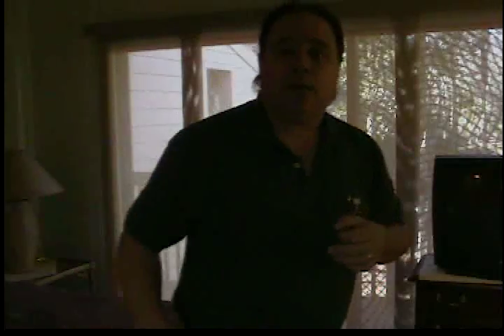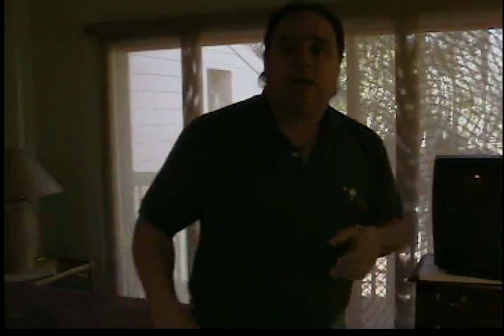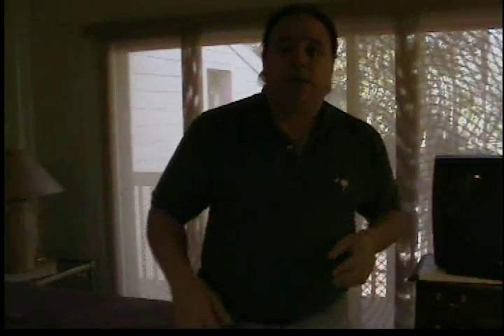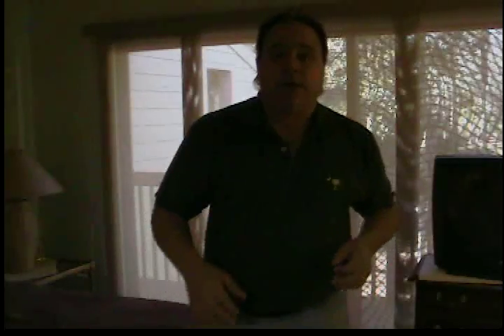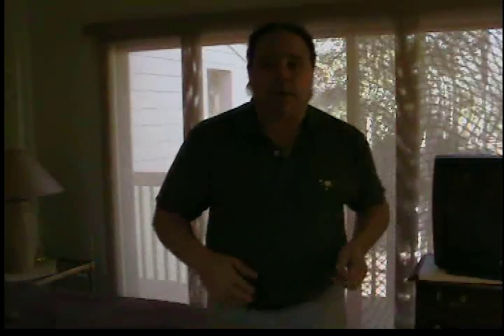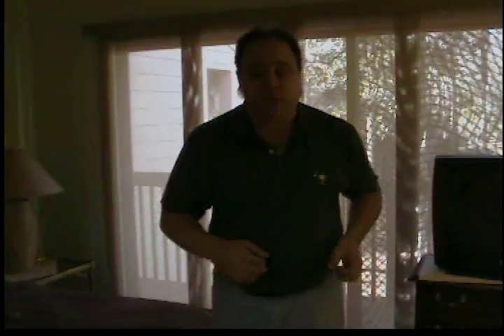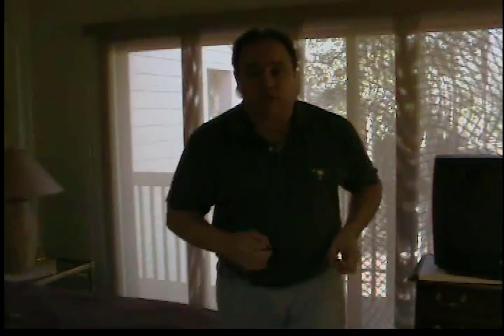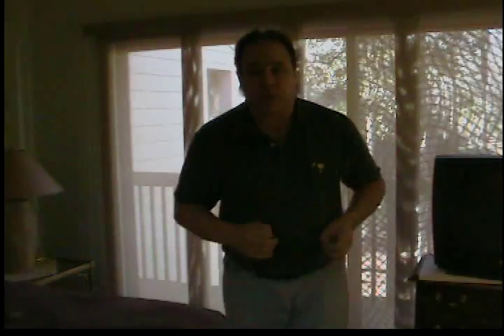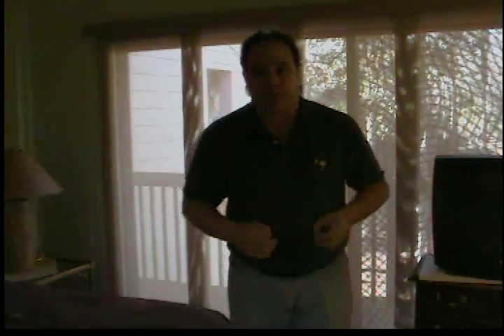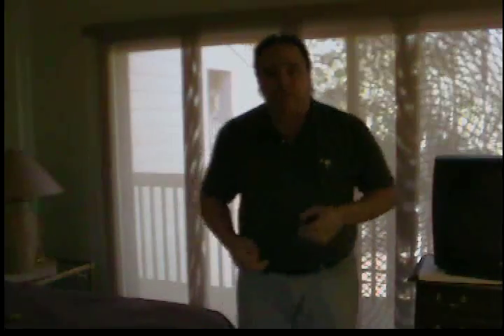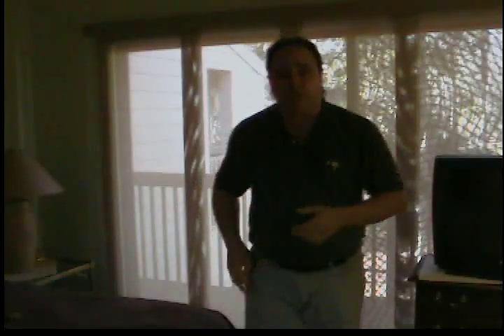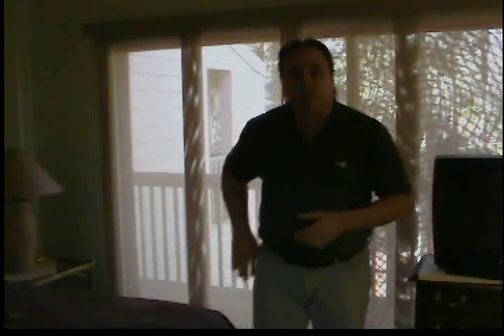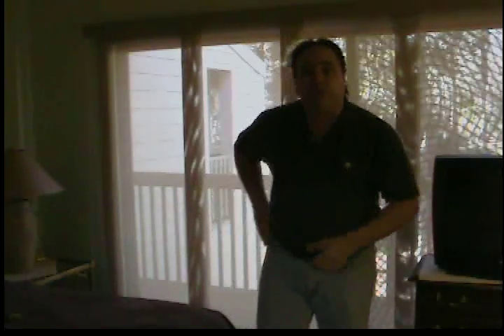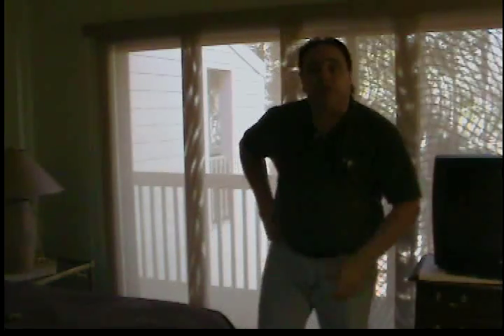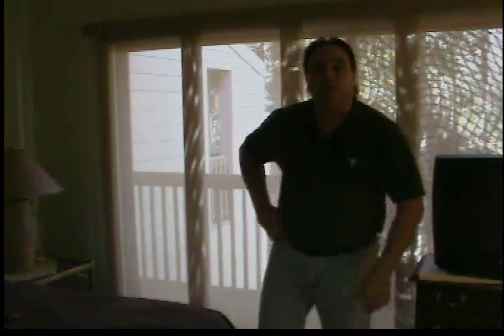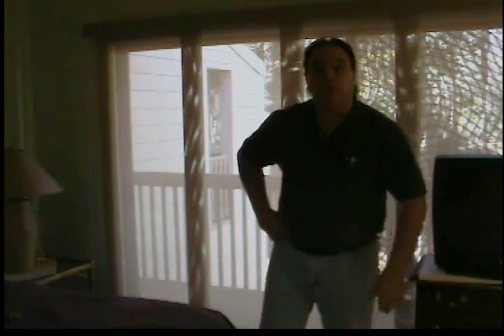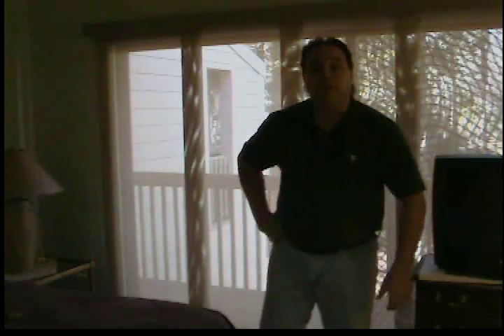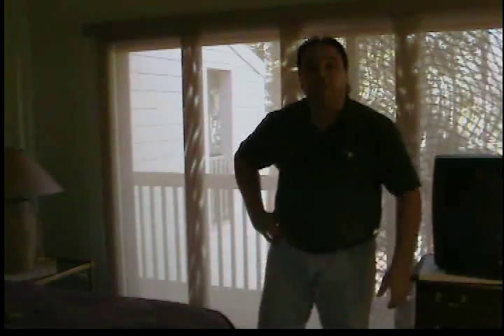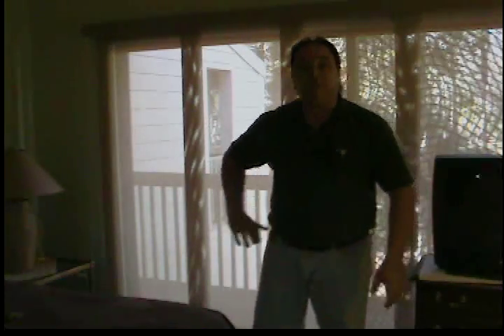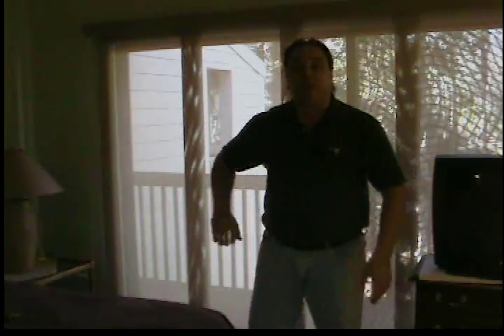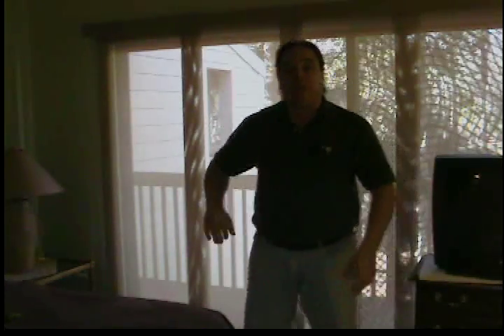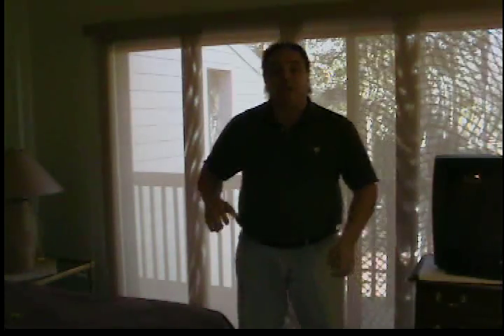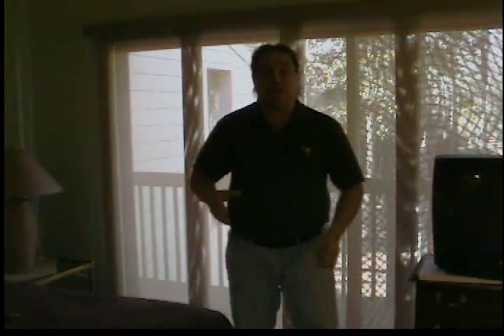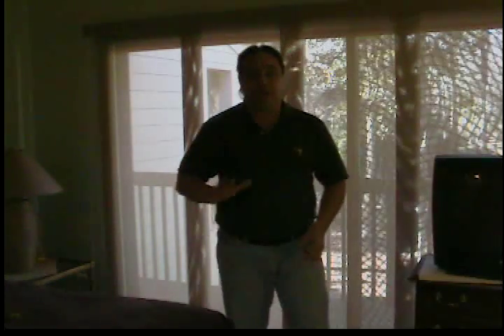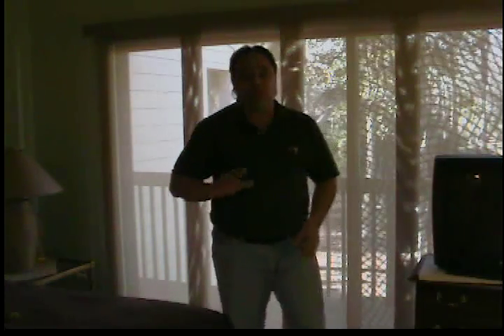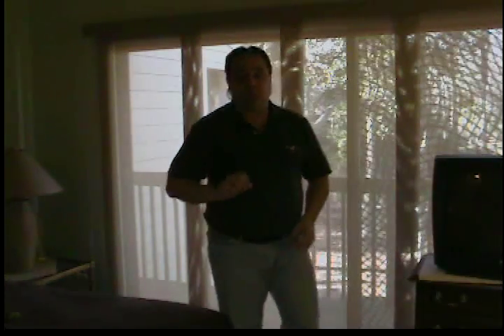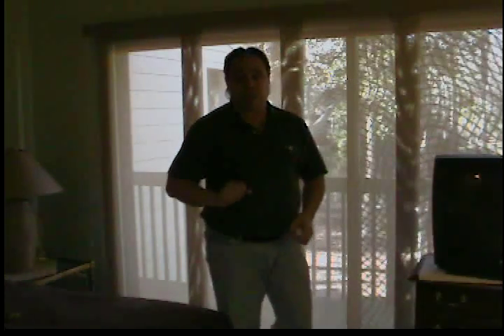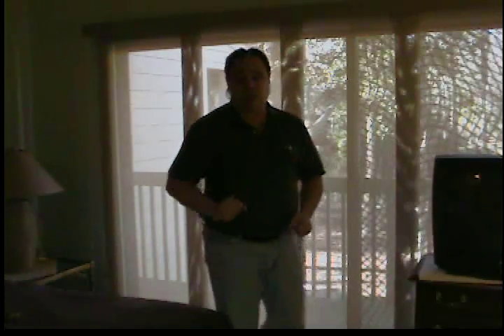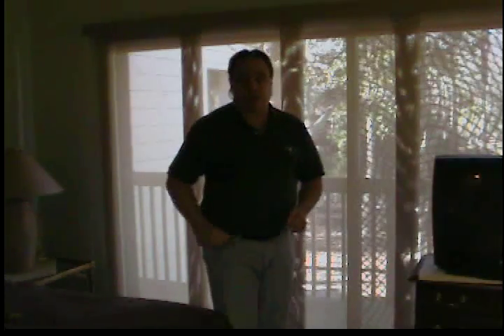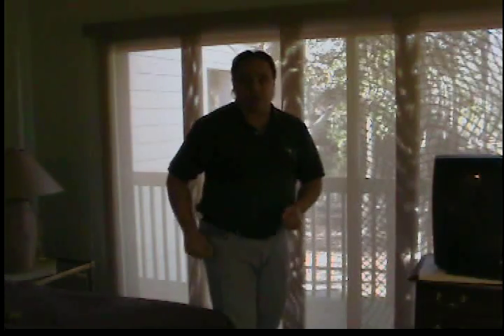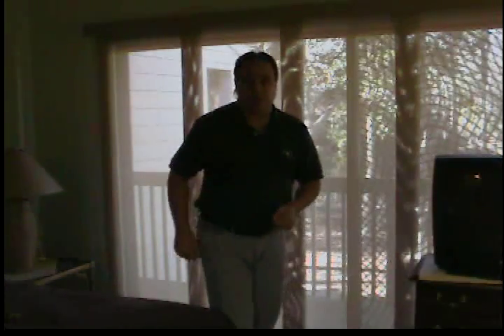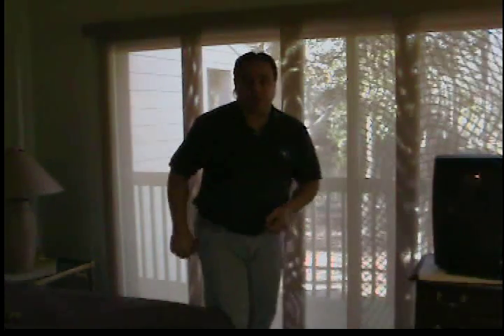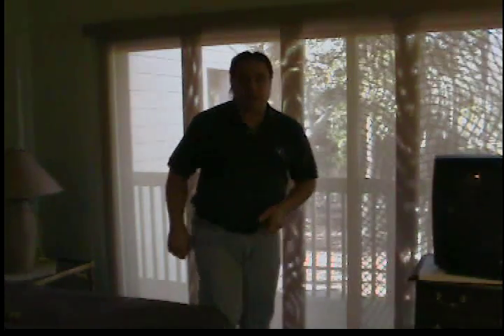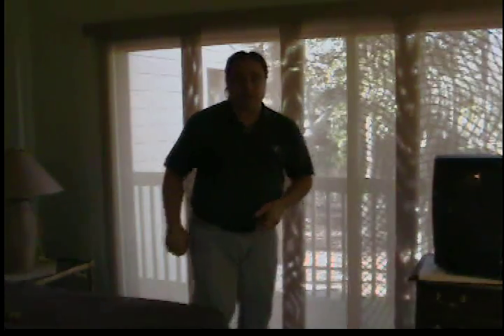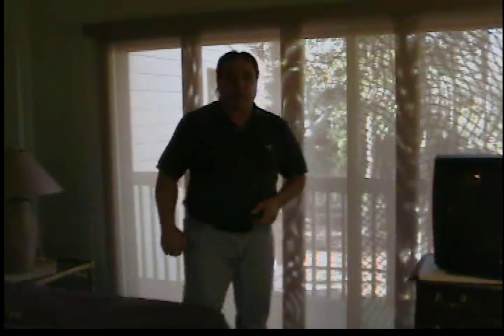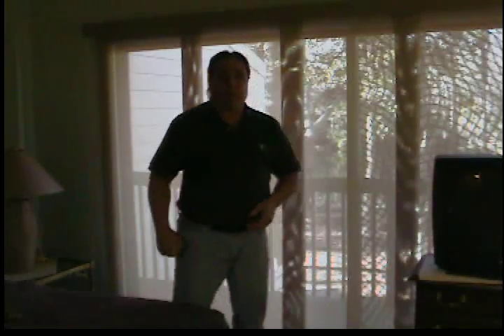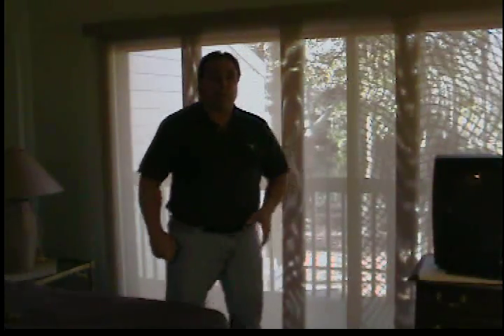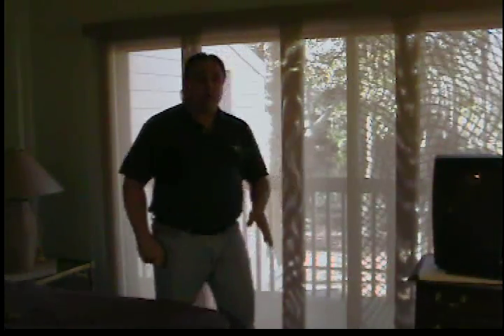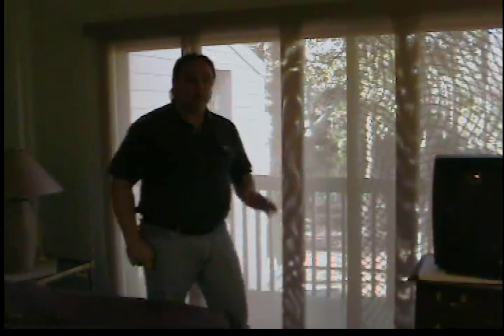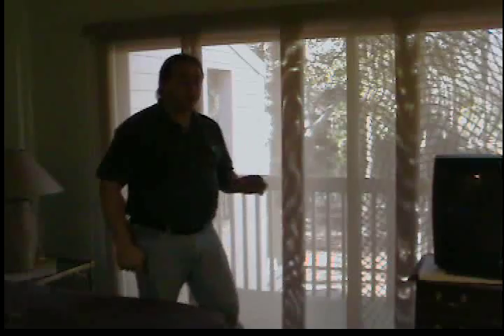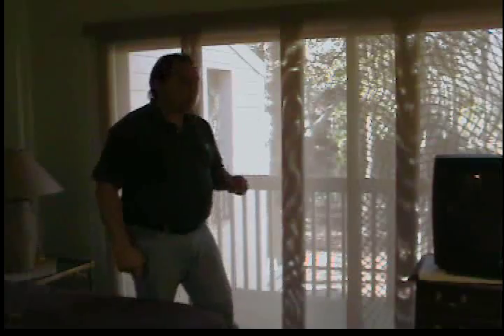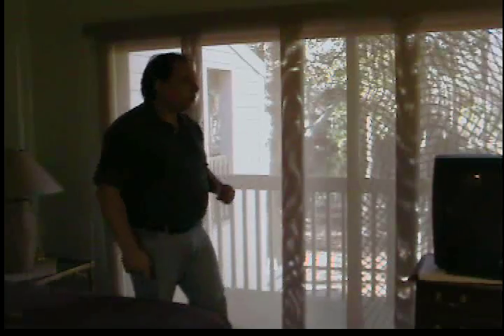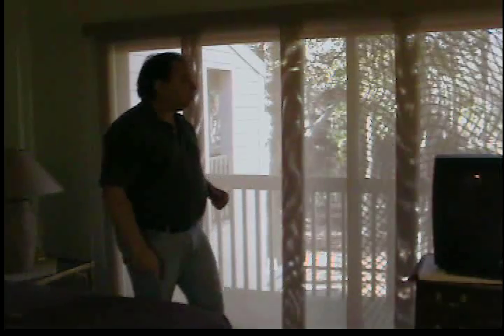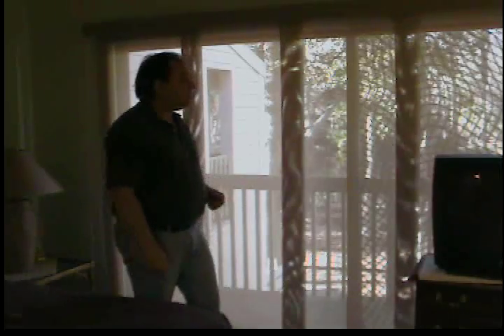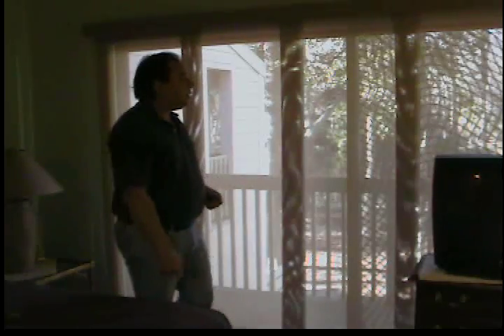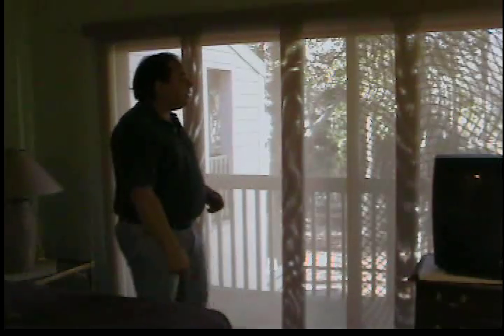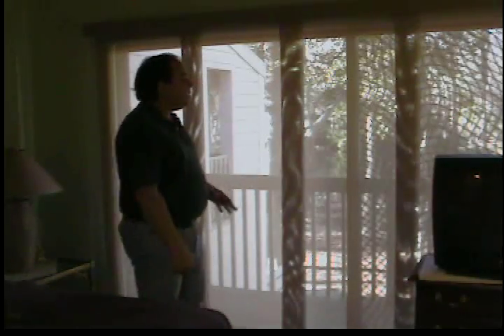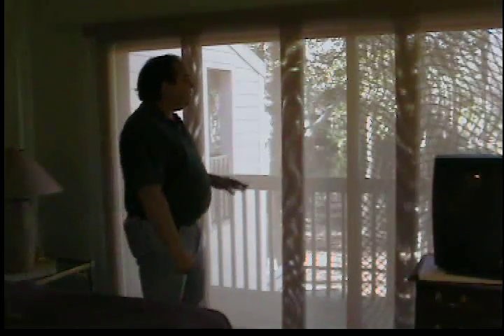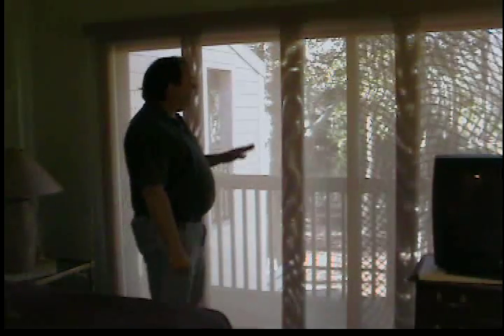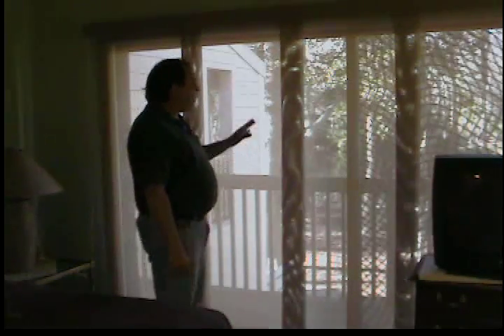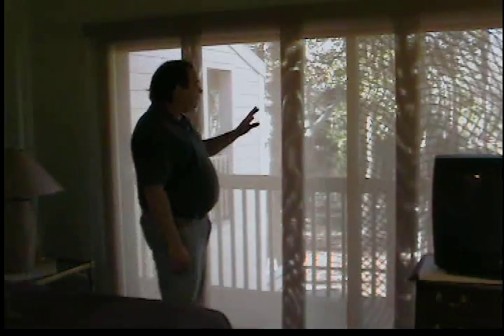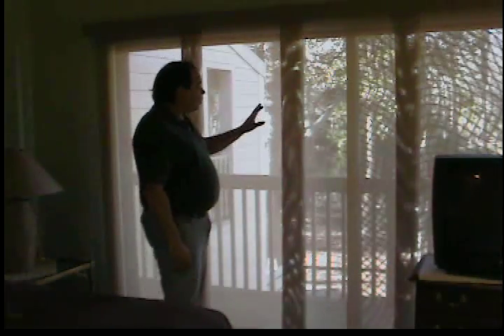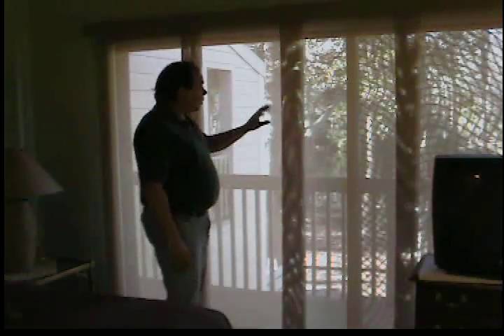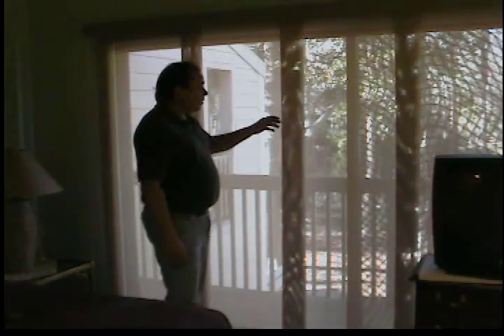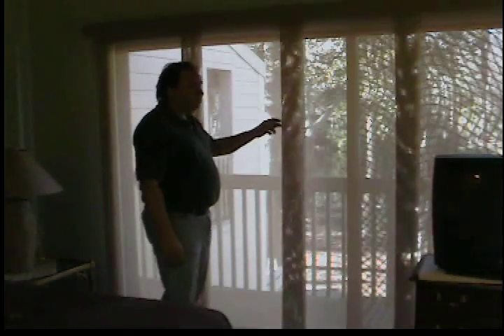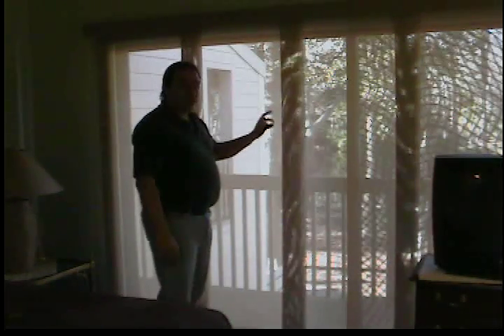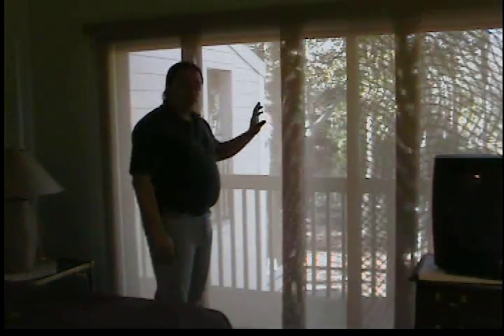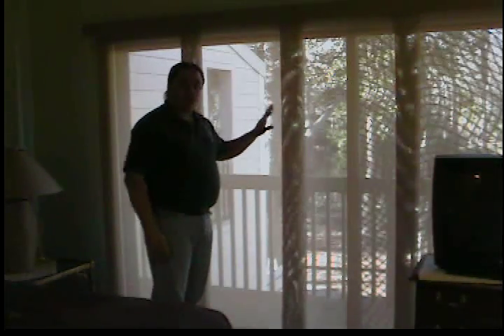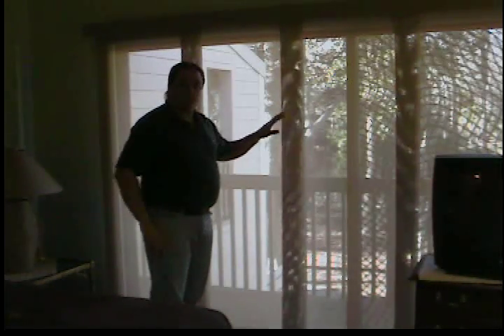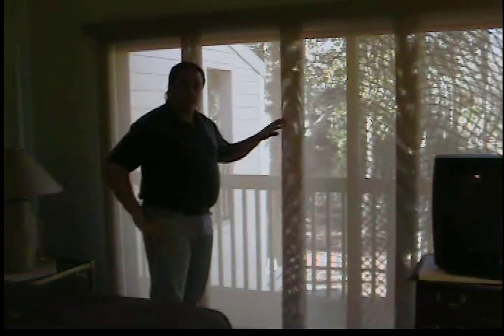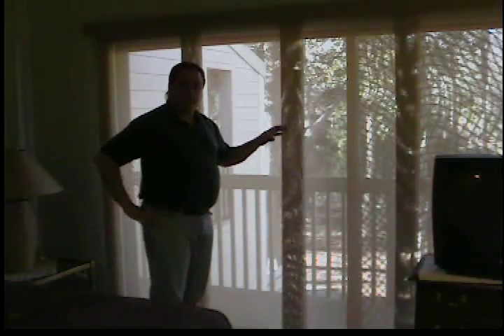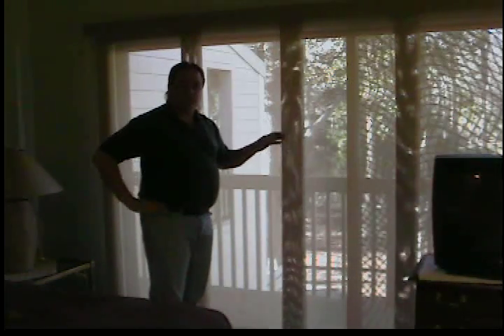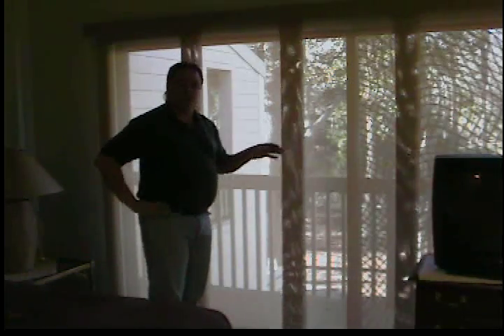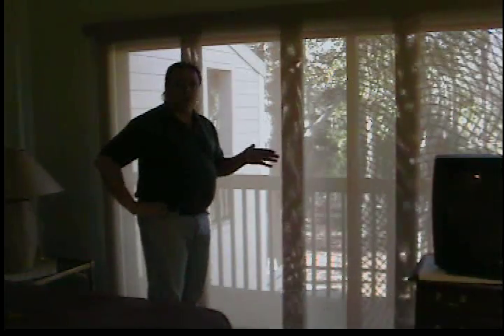Hey, this is Jeff with the Windows of Hilton Head and 2GetShutters.com. Just wanted to show you a neat, innovative product. This is called a panel track.